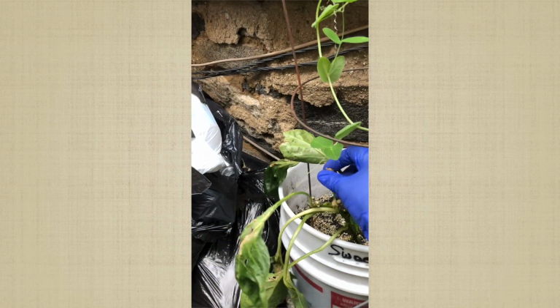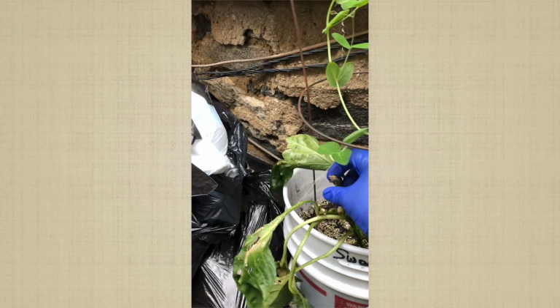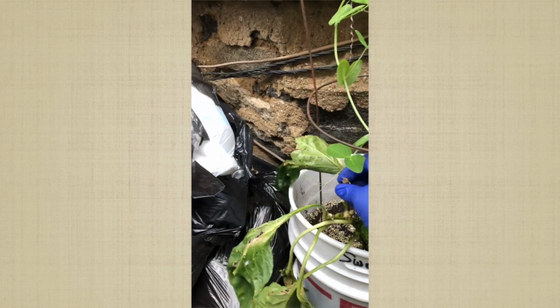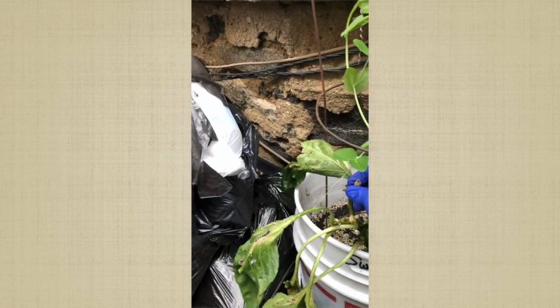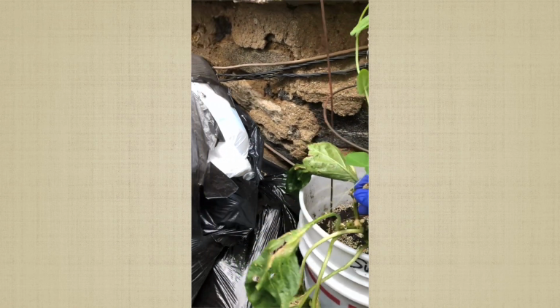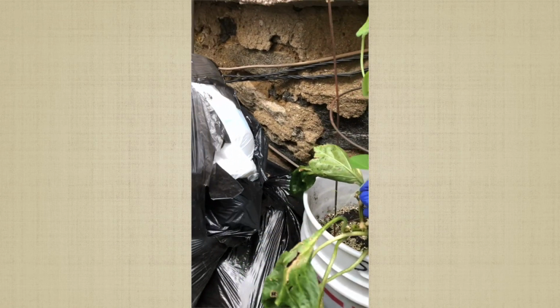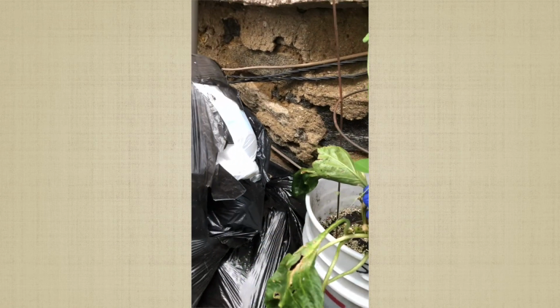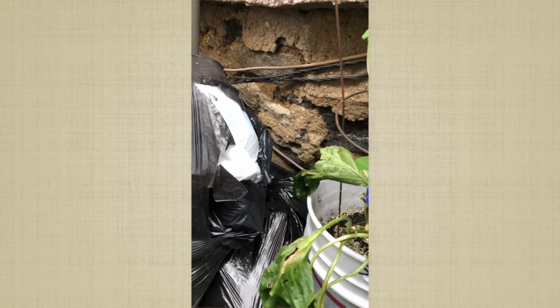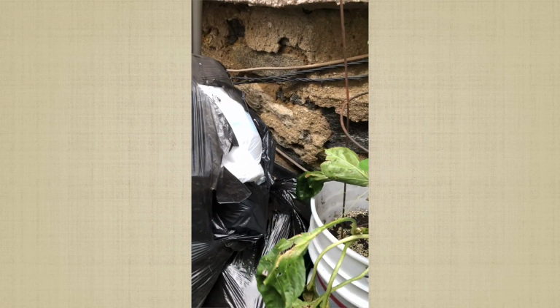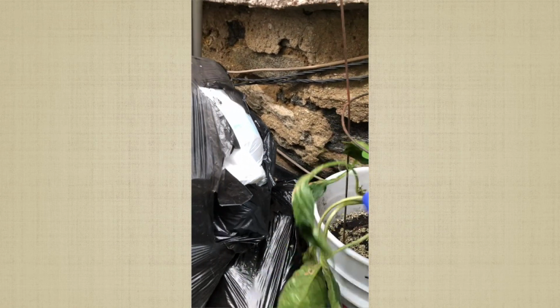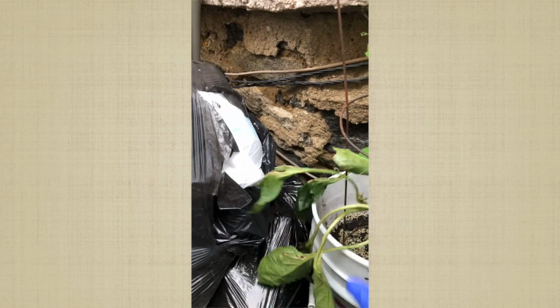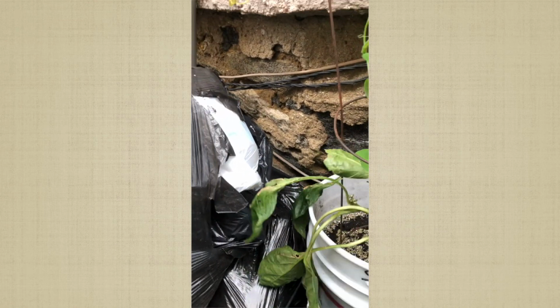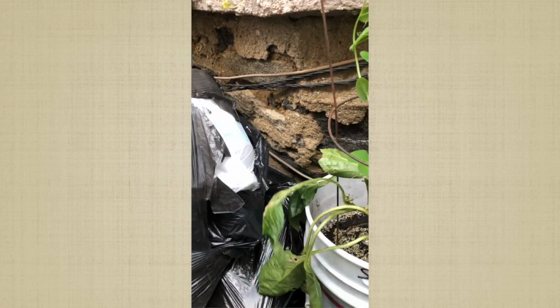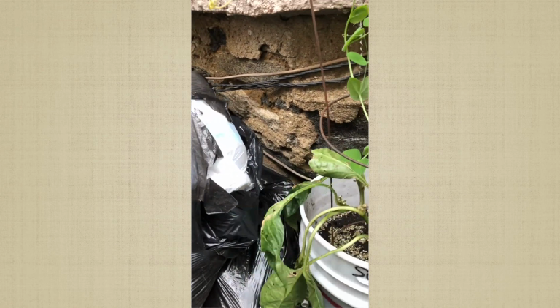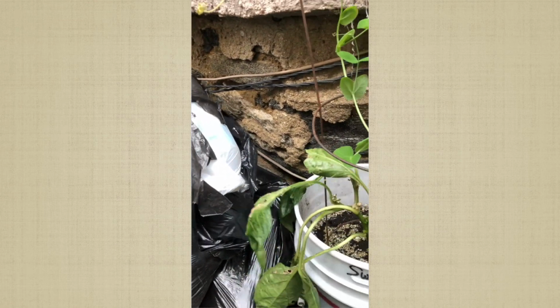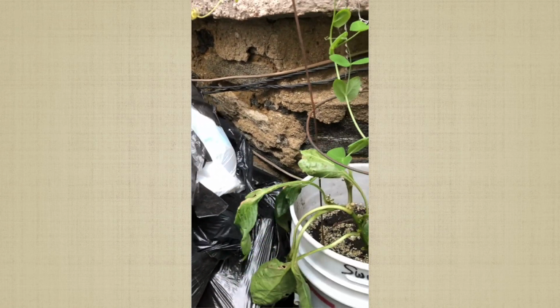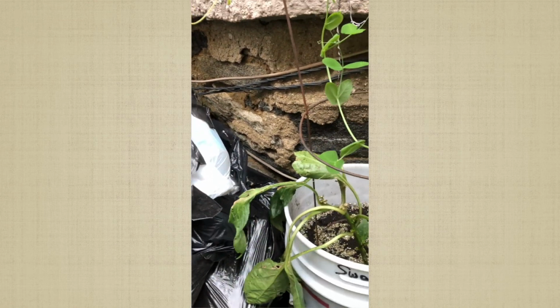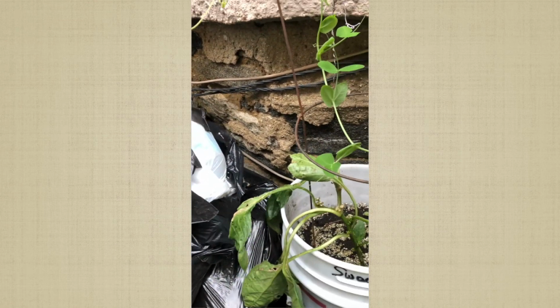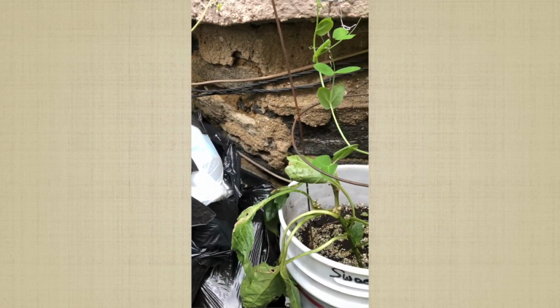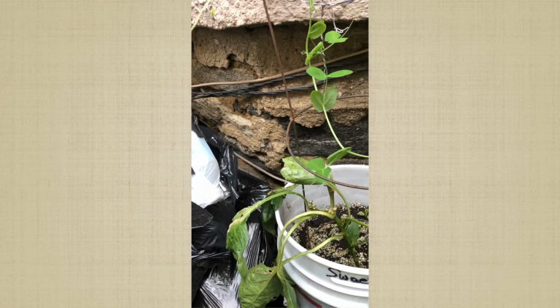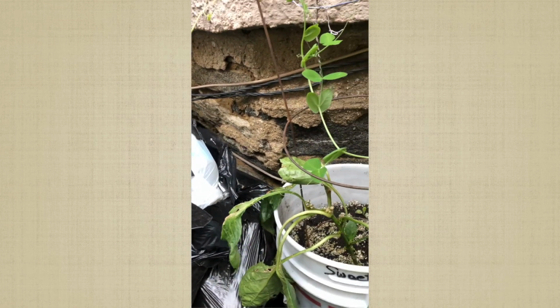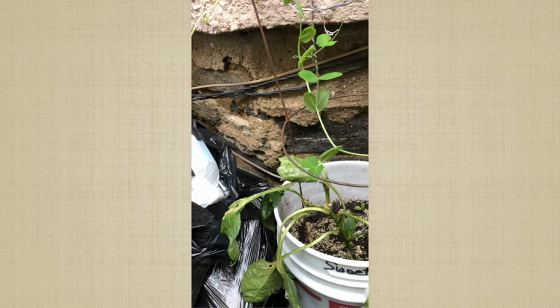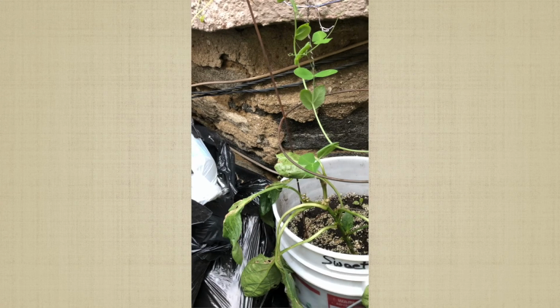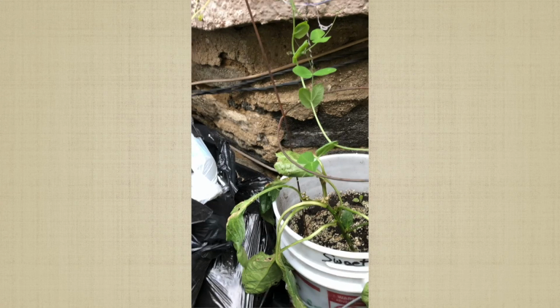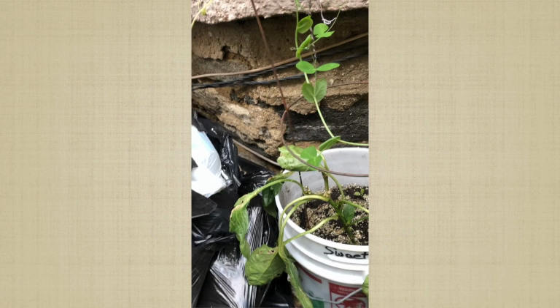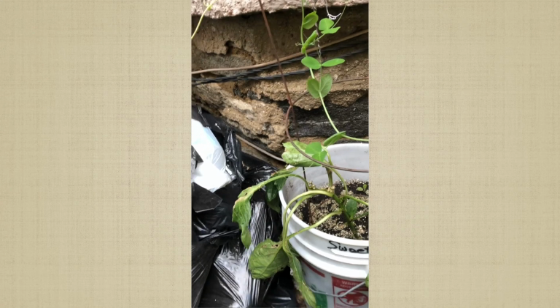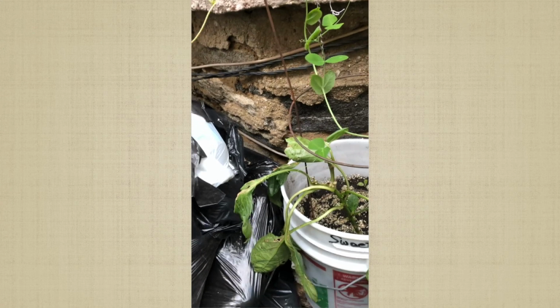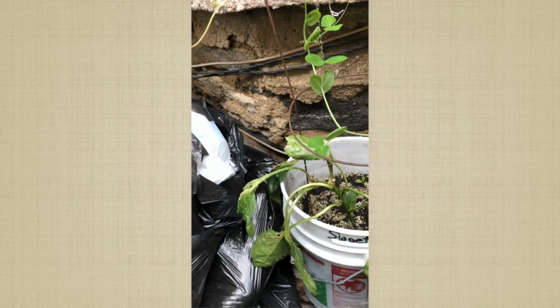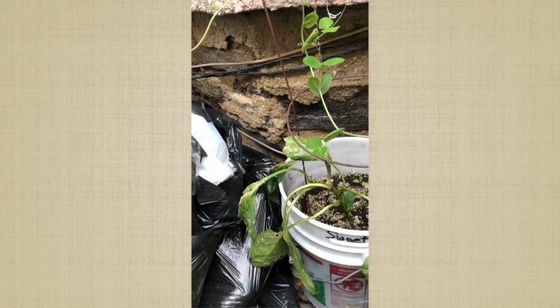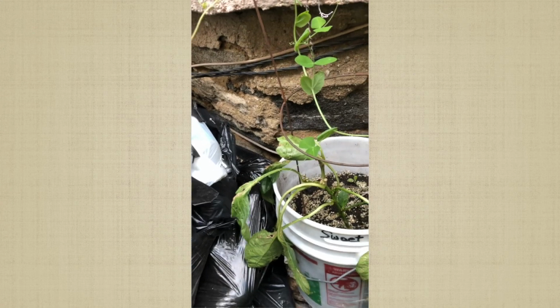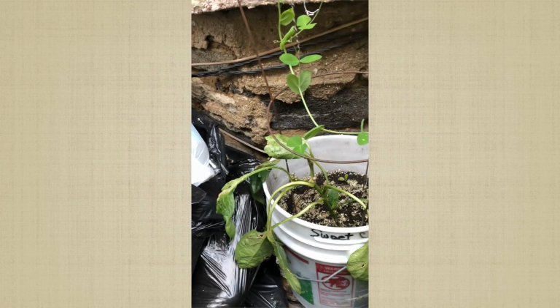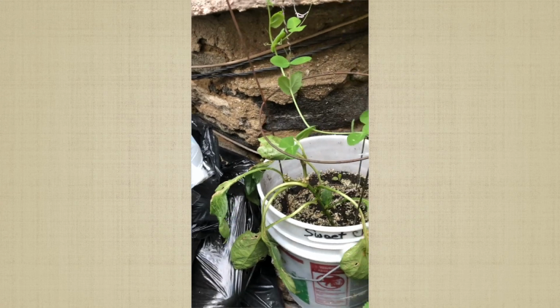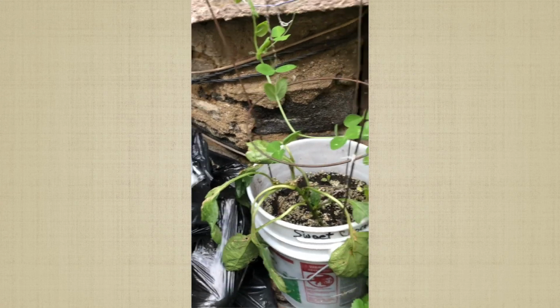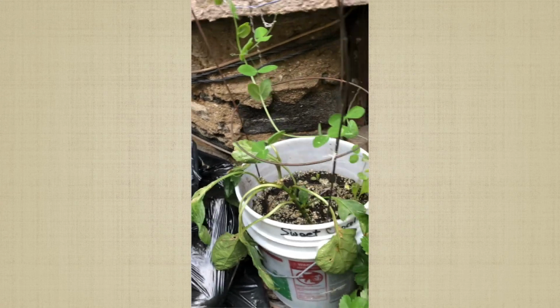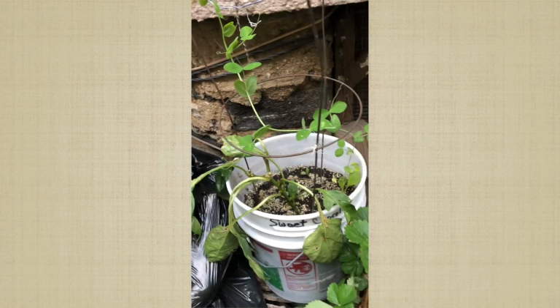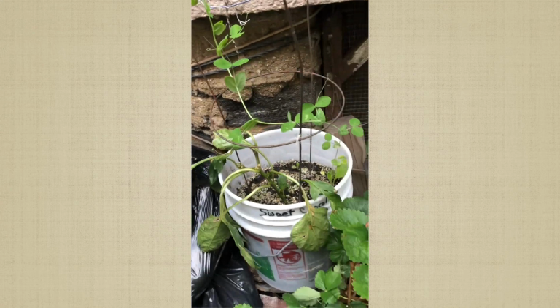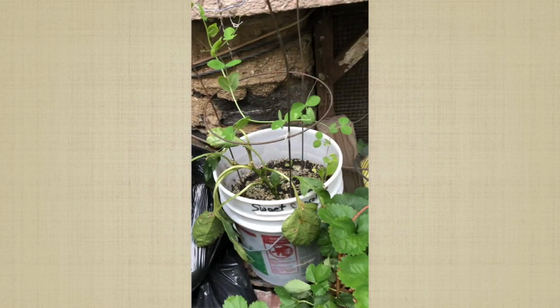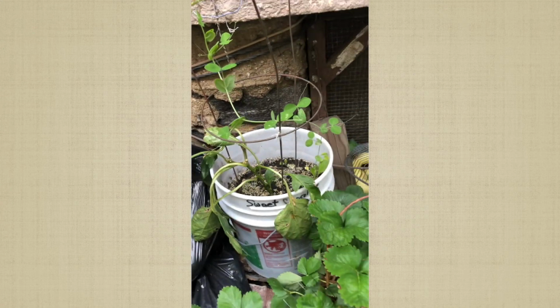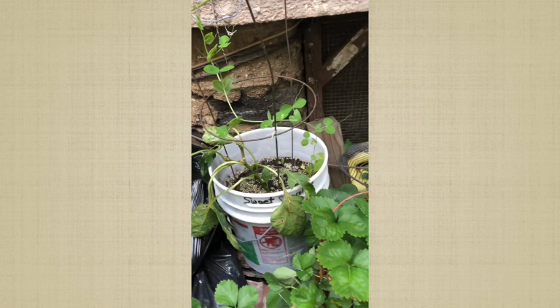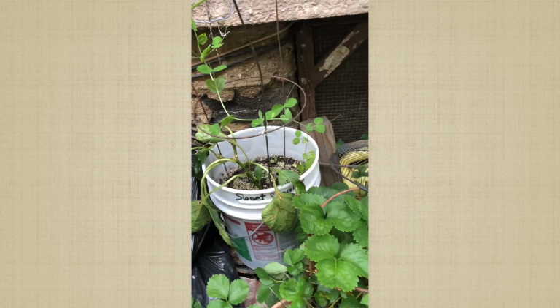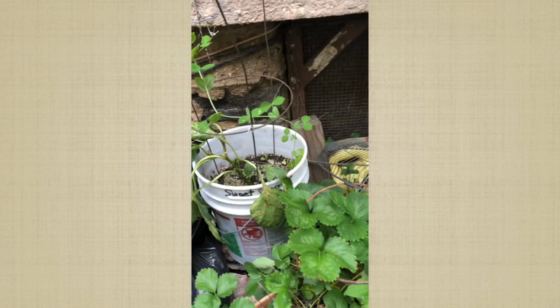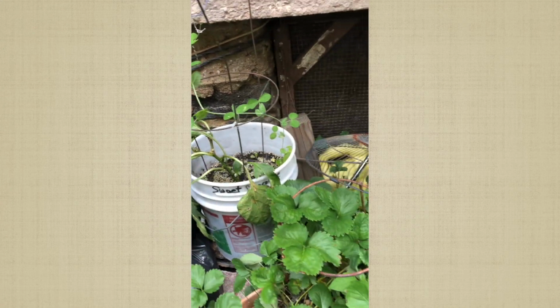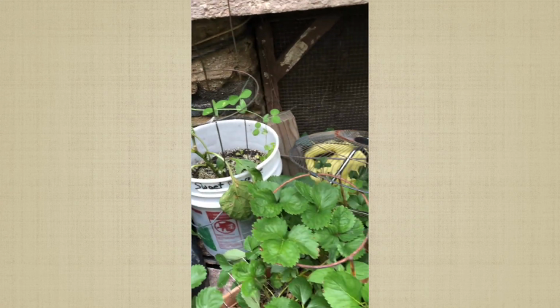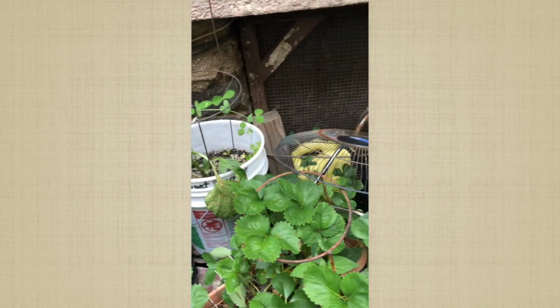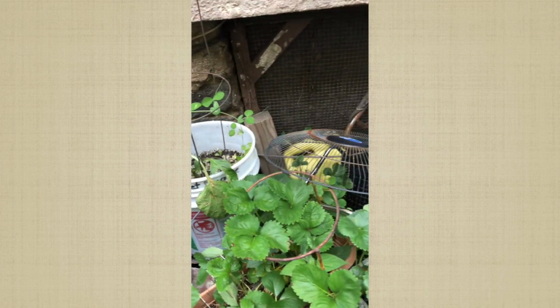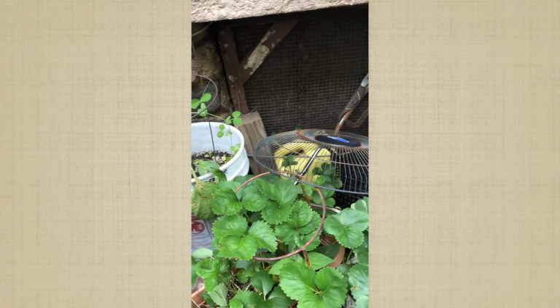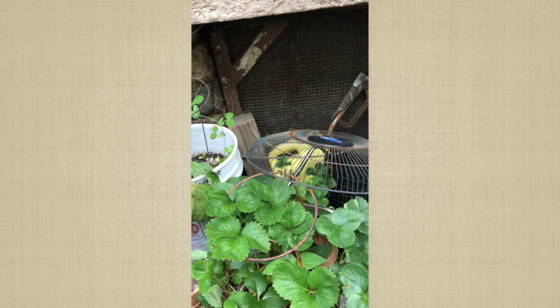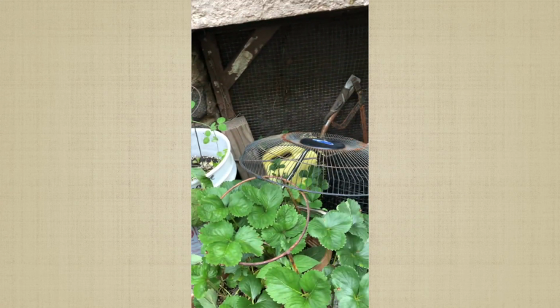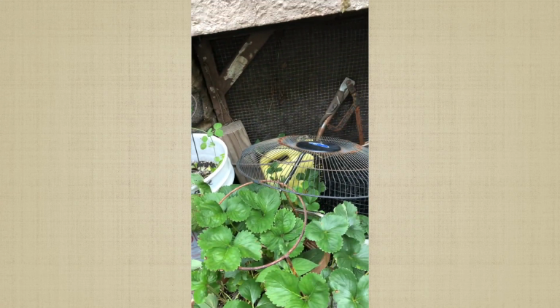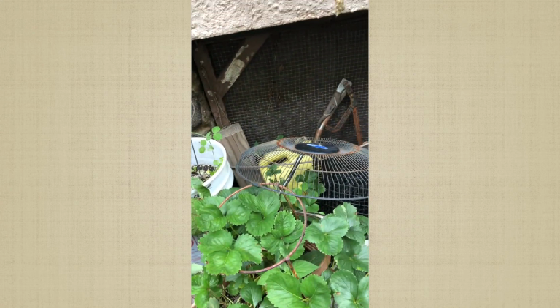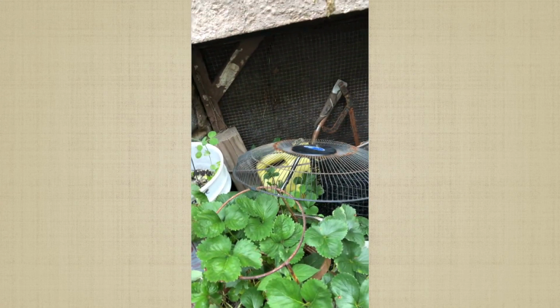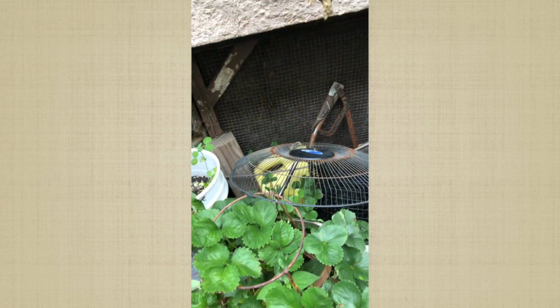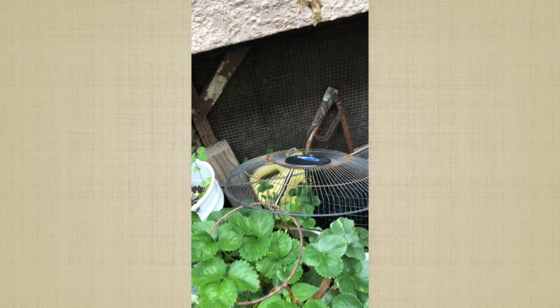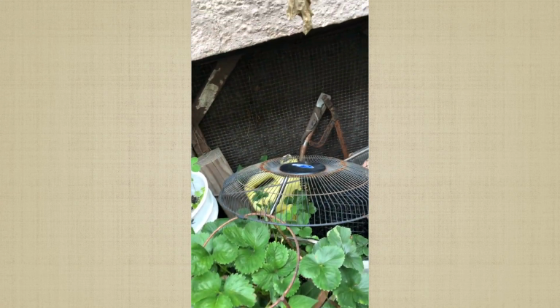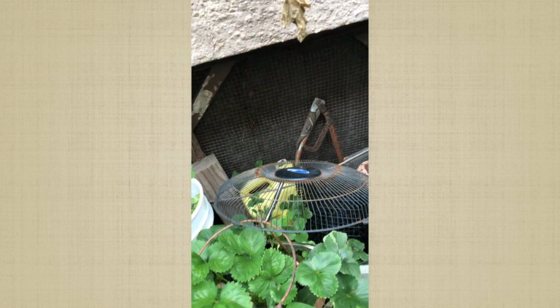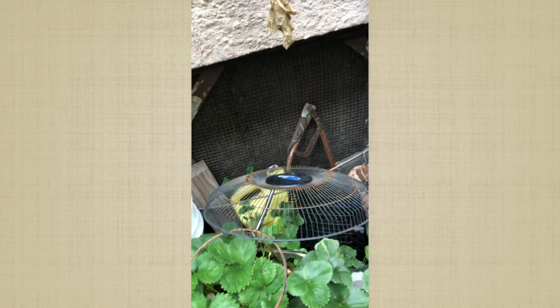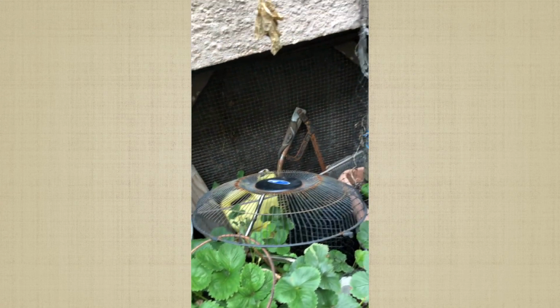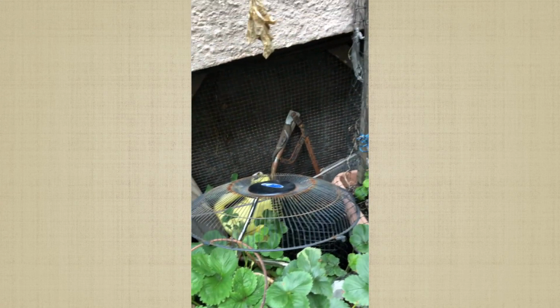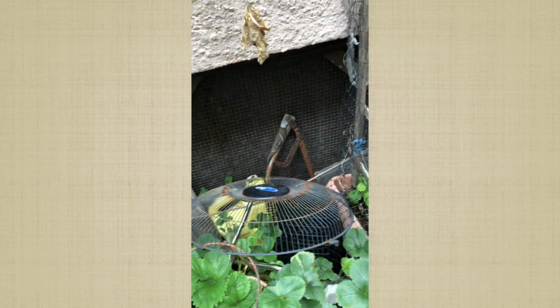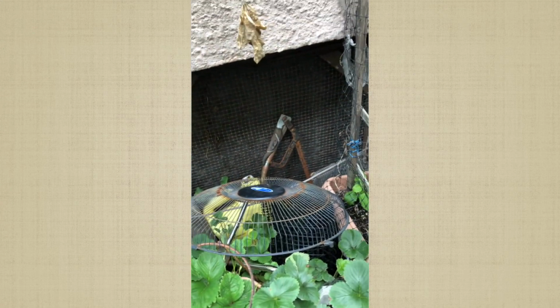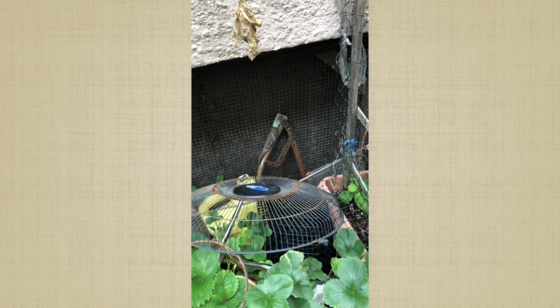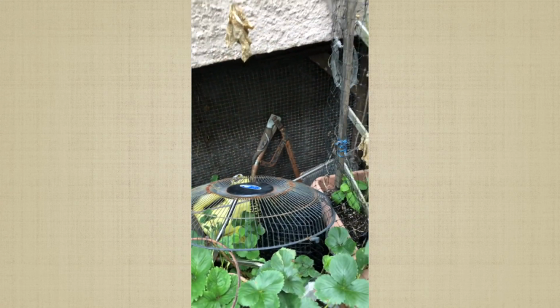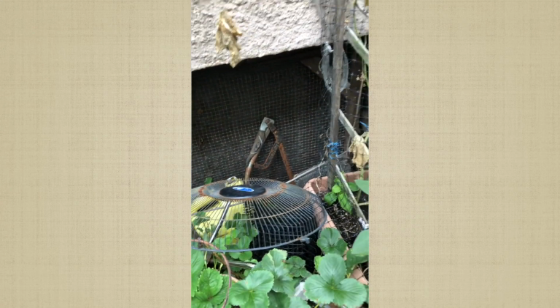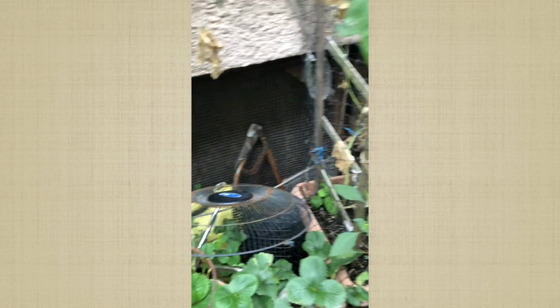This right here is a sweet chocolate pepper. I don't know what happened — I guess either the squirrel got the last one or the raccoons, because I was trying to save one for seed. But I think I have some more seeds.